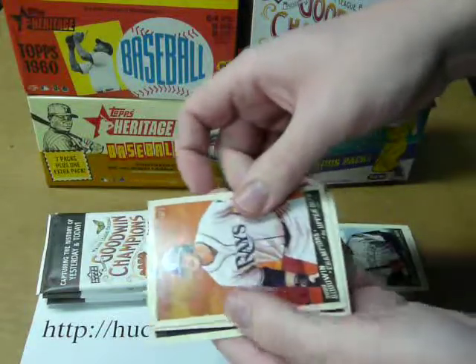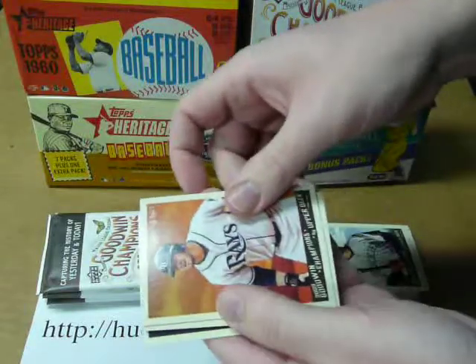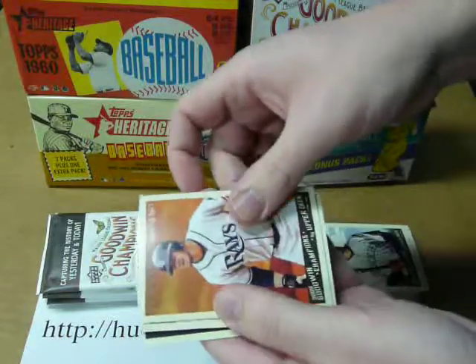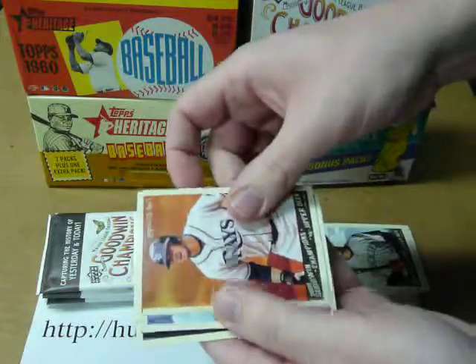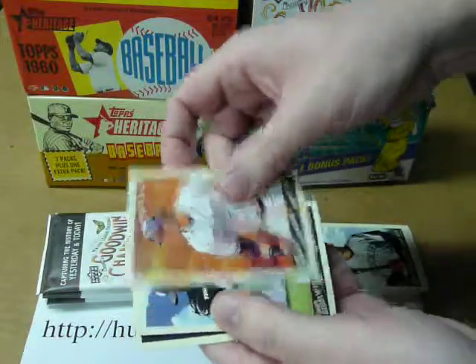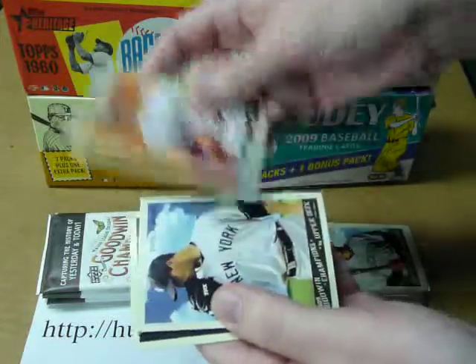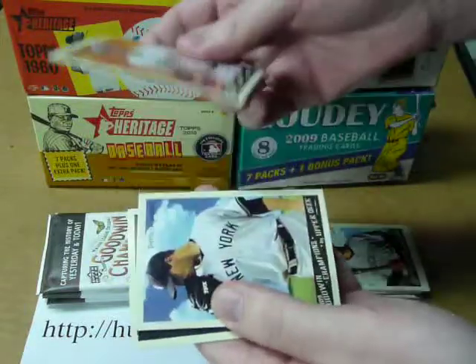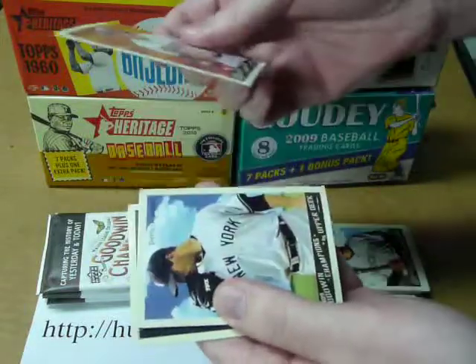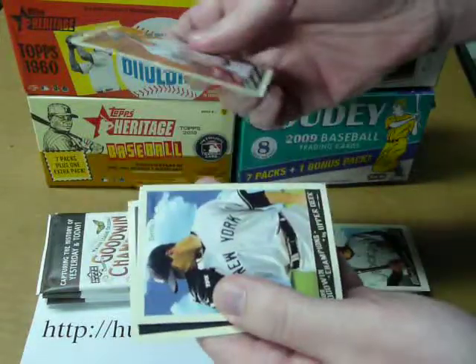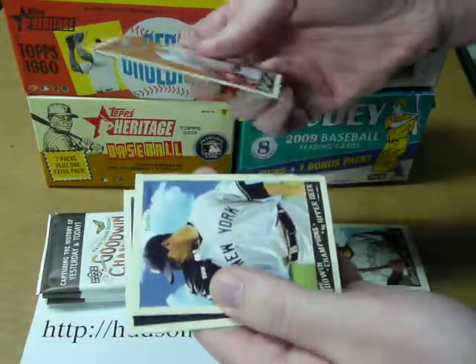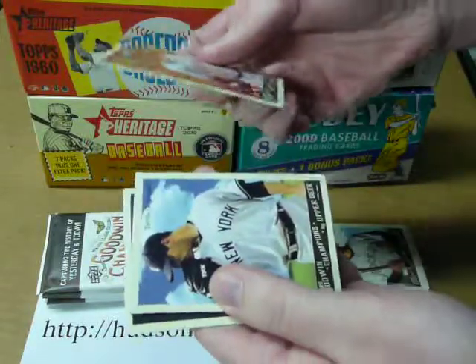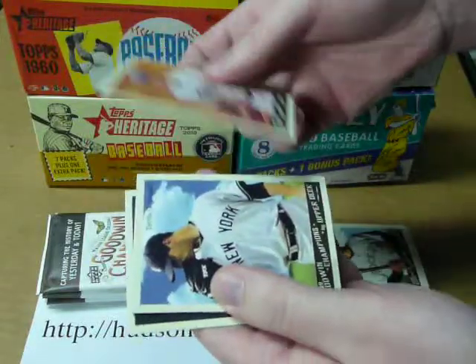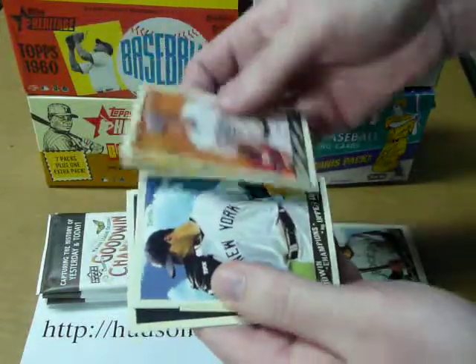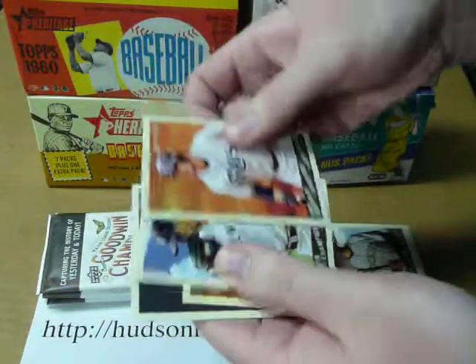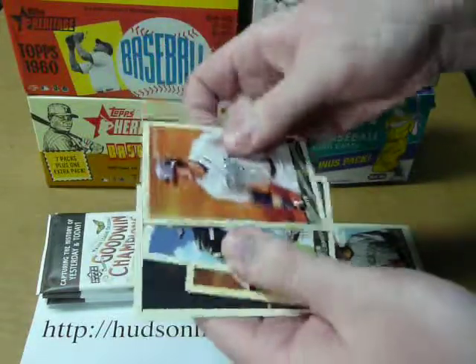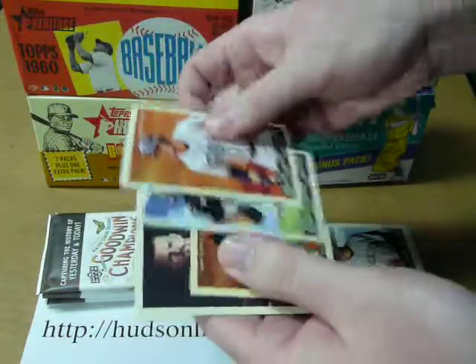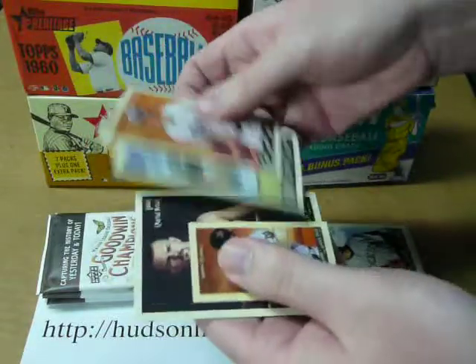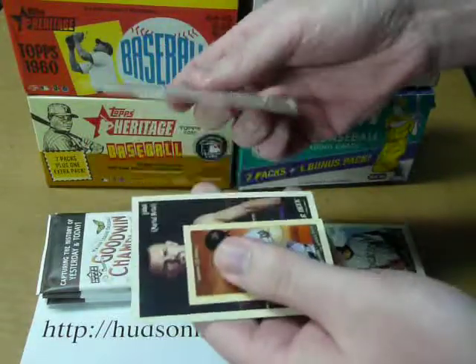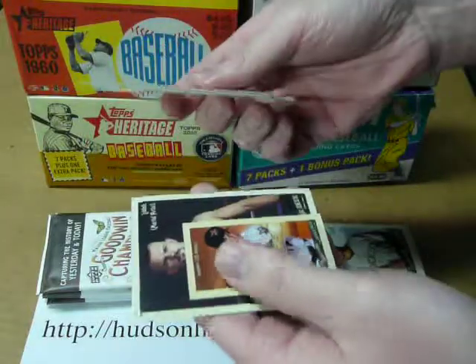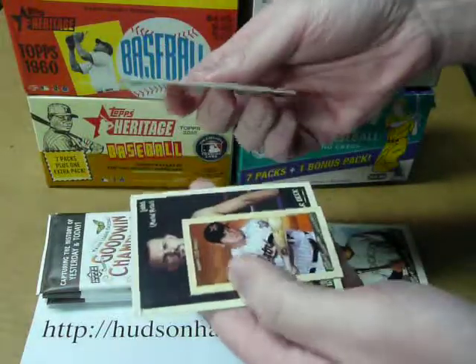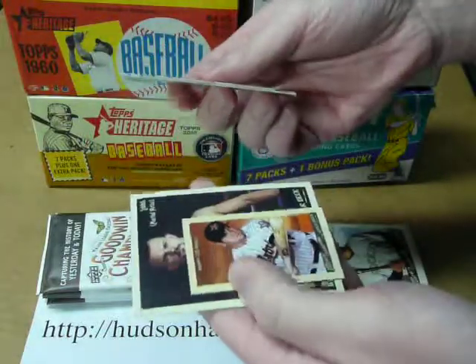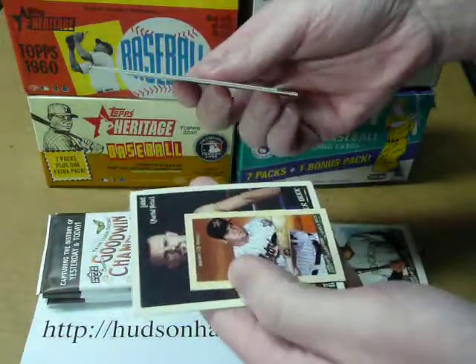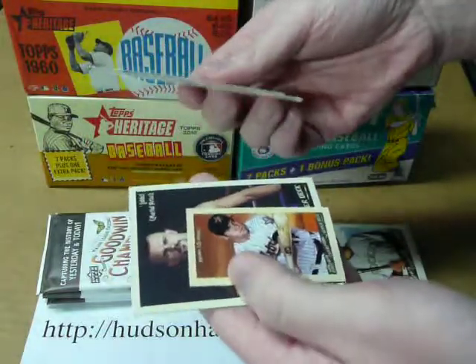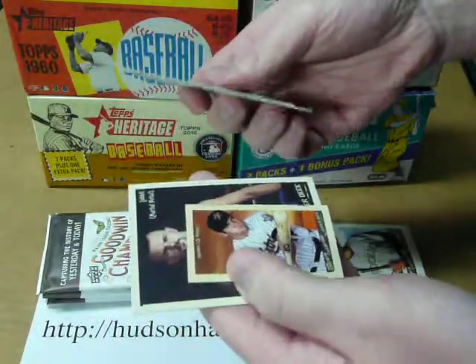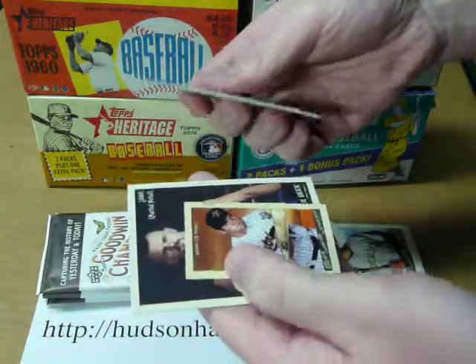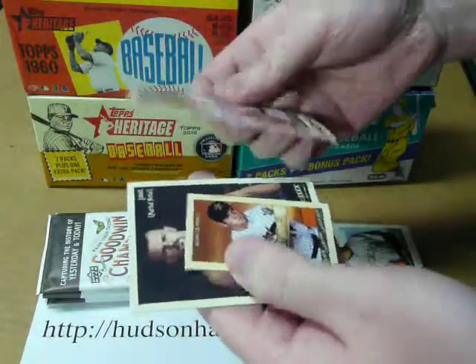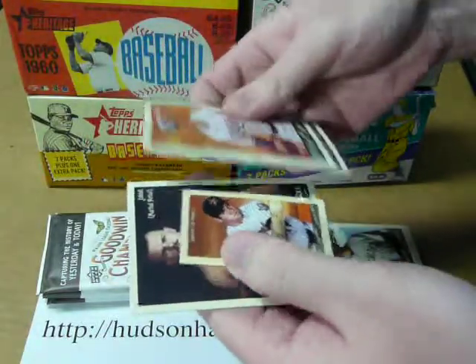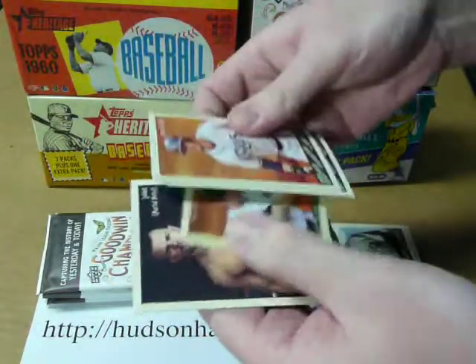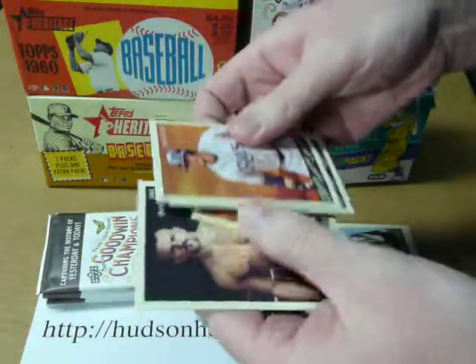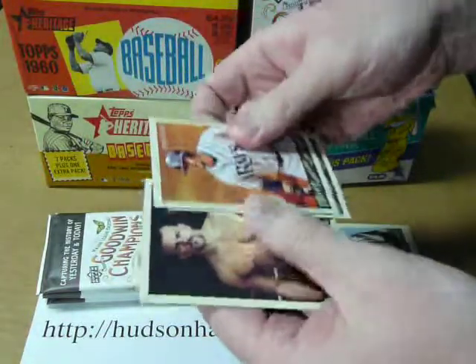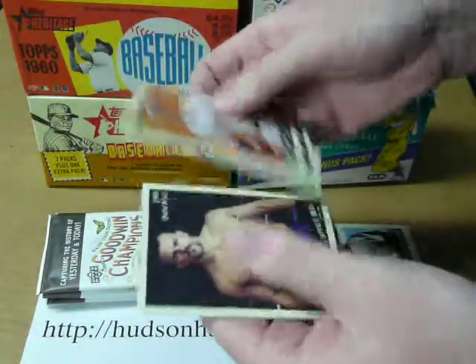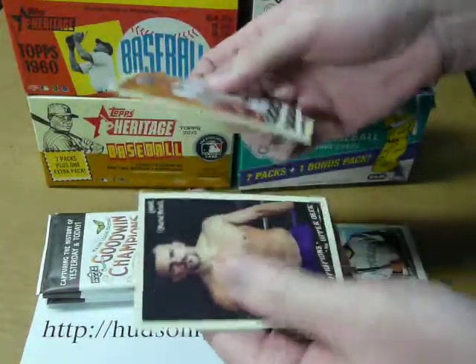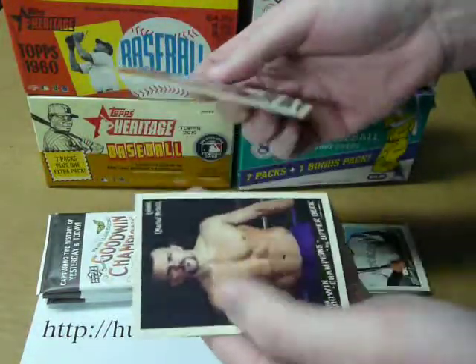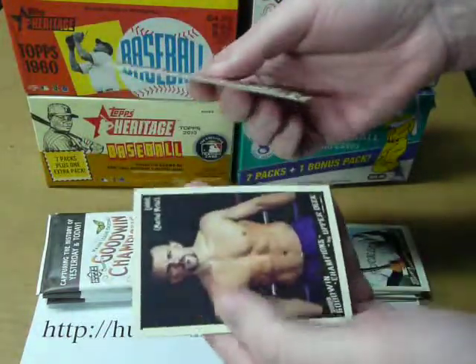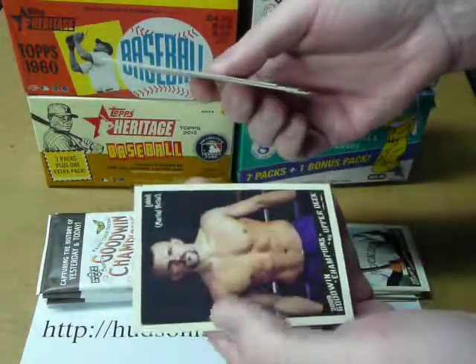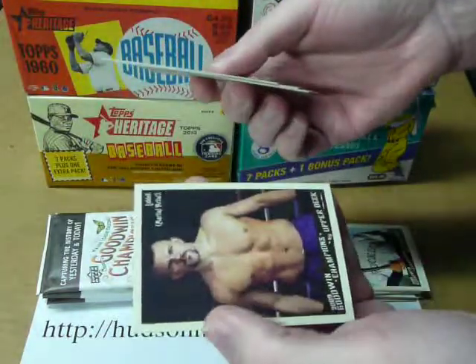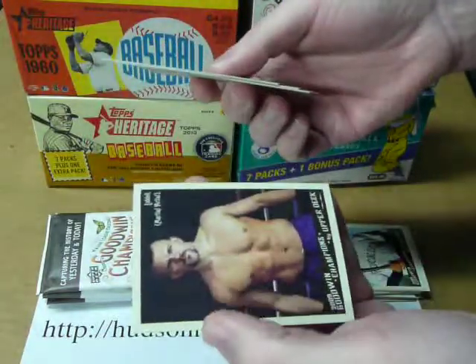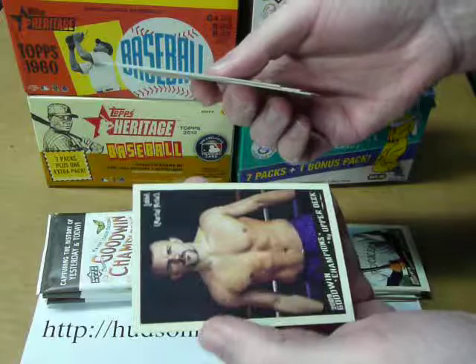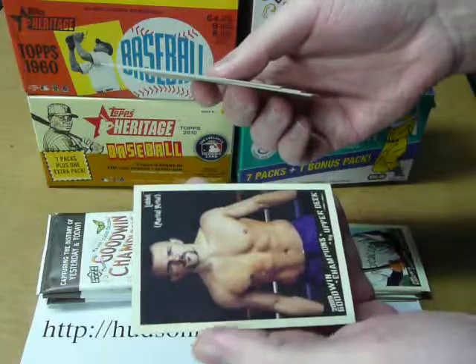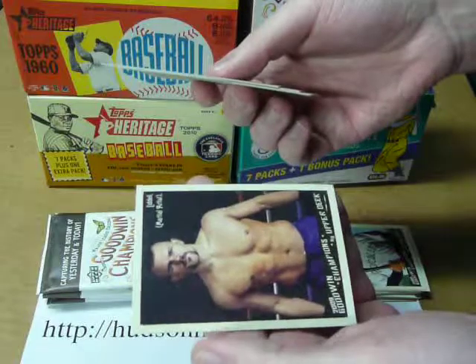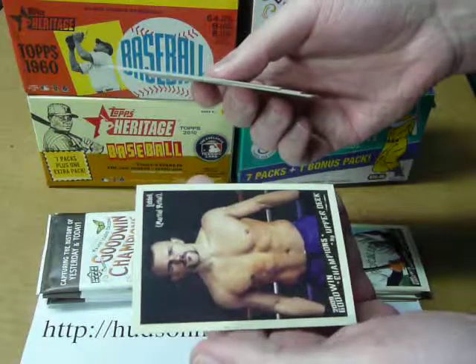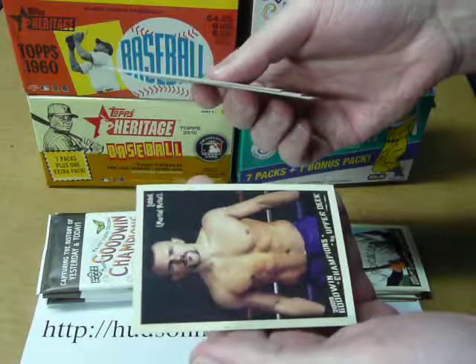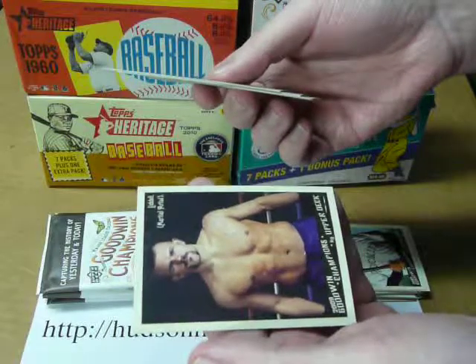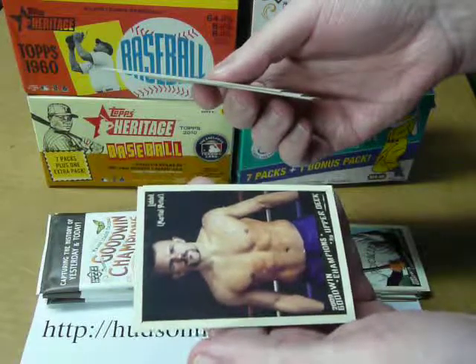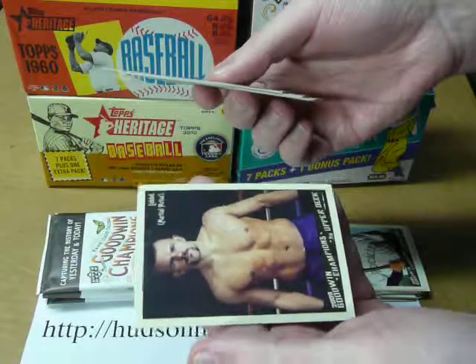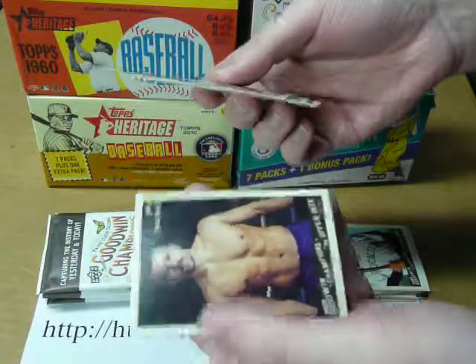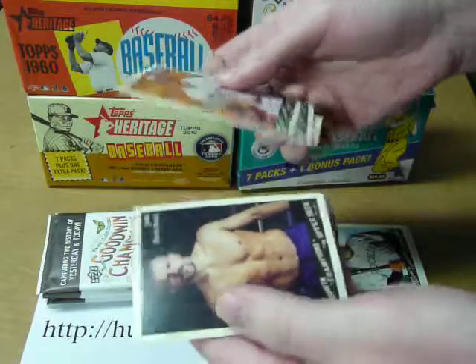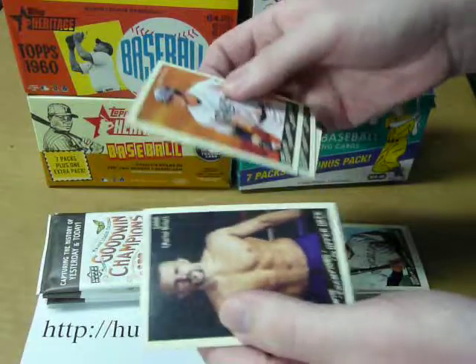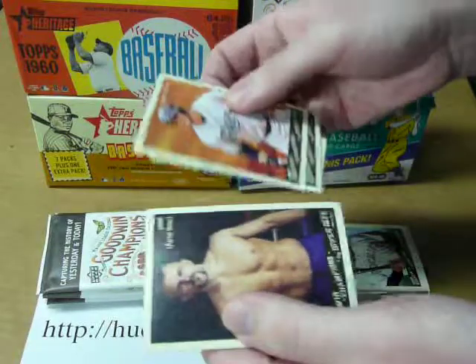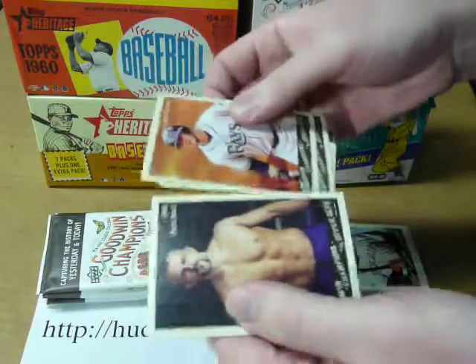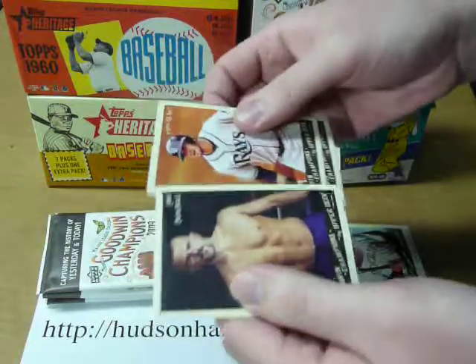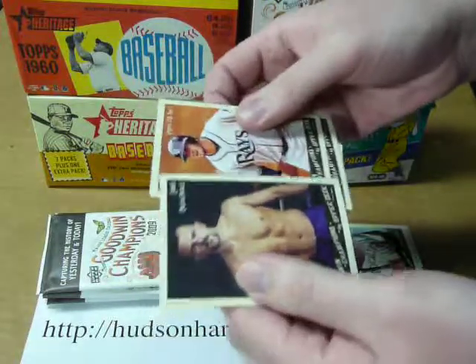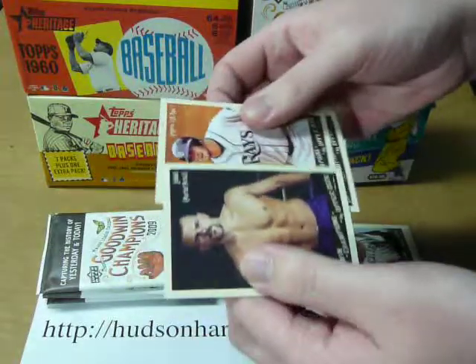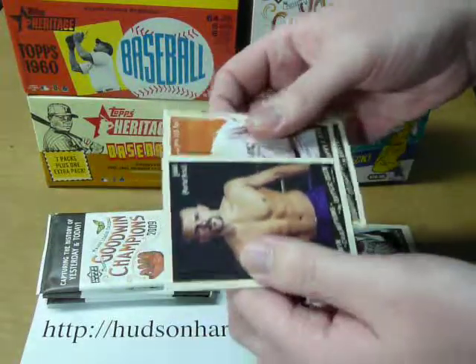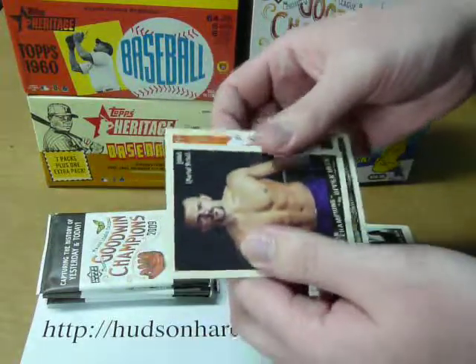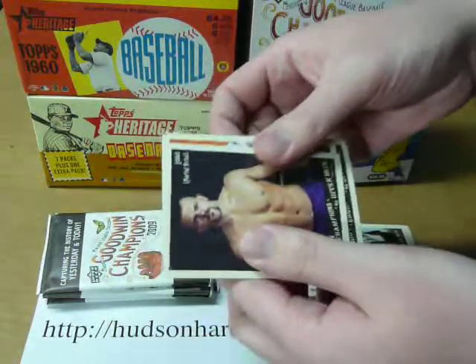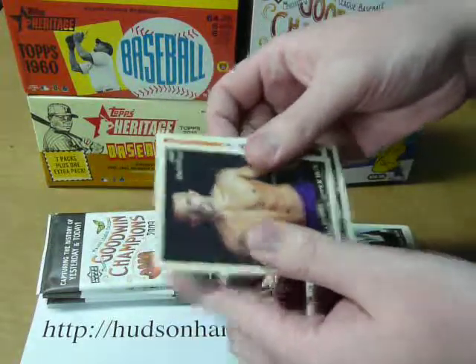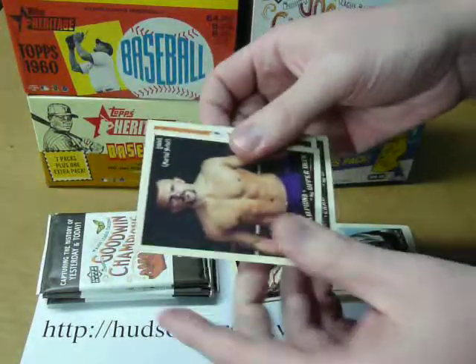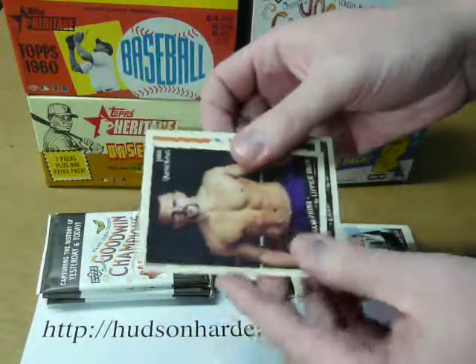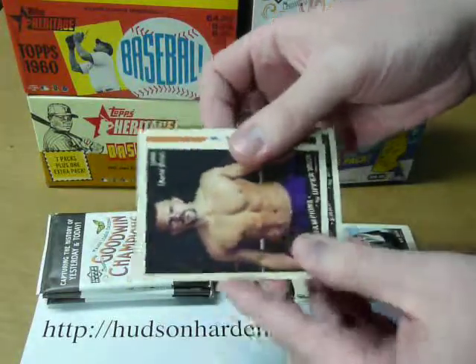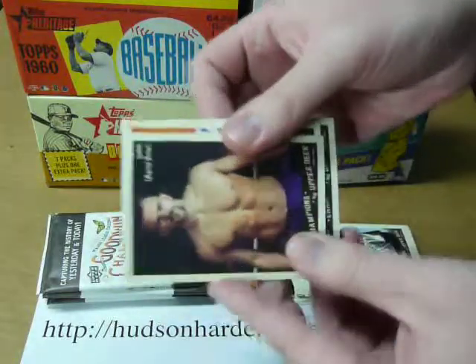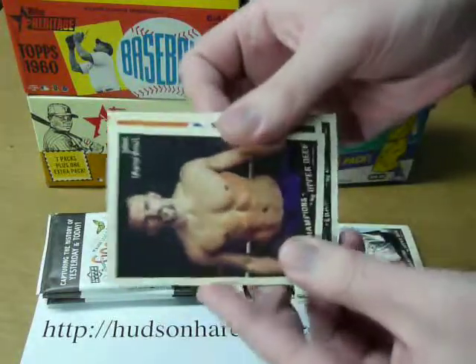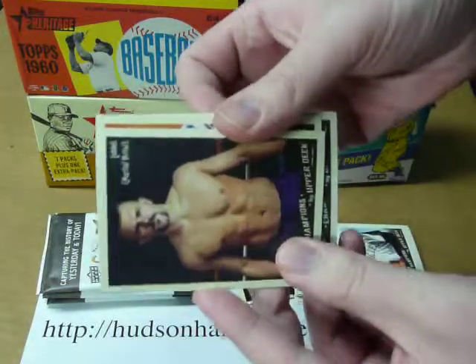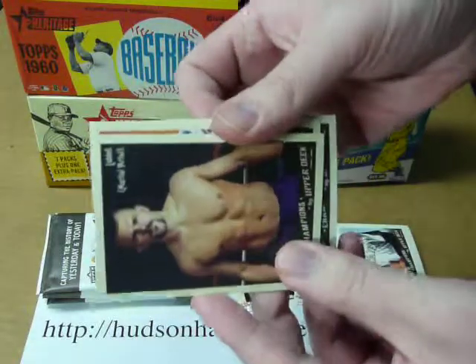Evan Longoria, Andy Pettitte, Lance Berkman mini, and Chuck Liddell — MMA fighter Chuck Liddell.